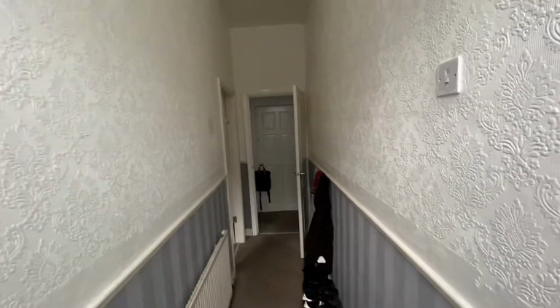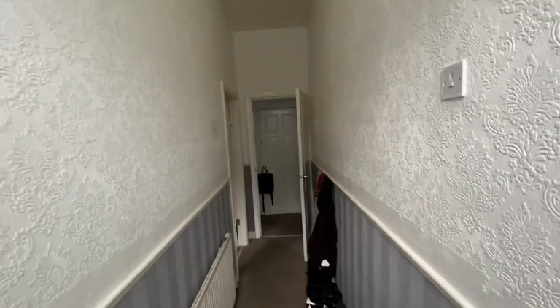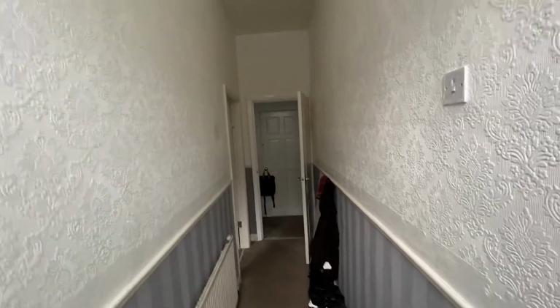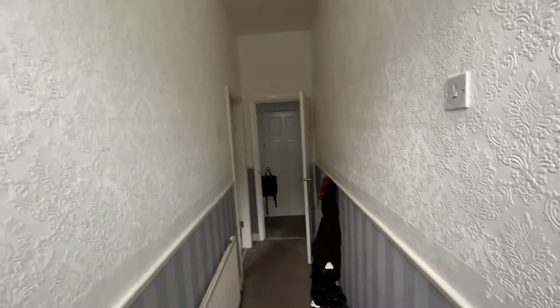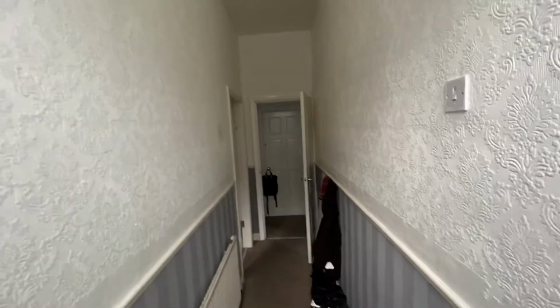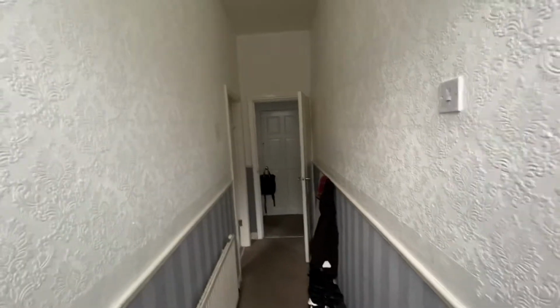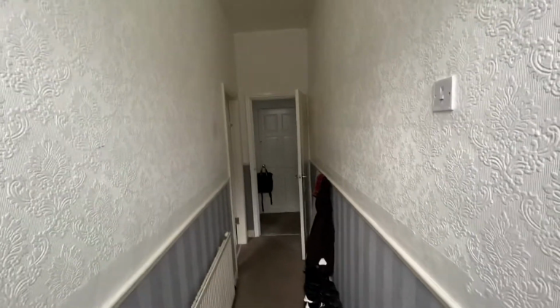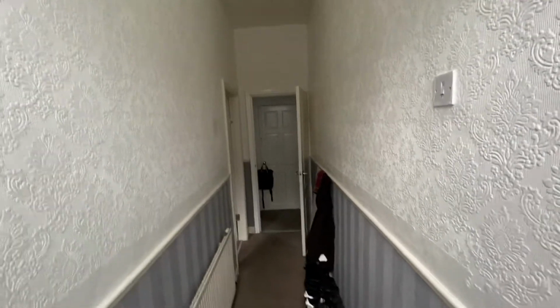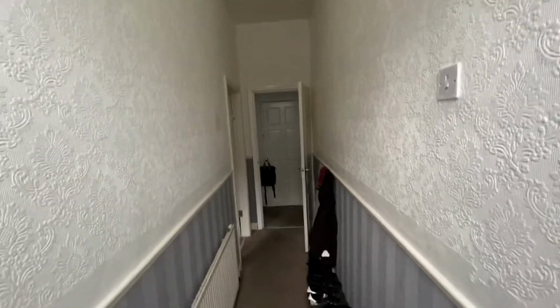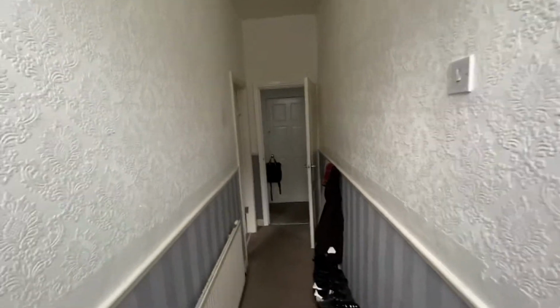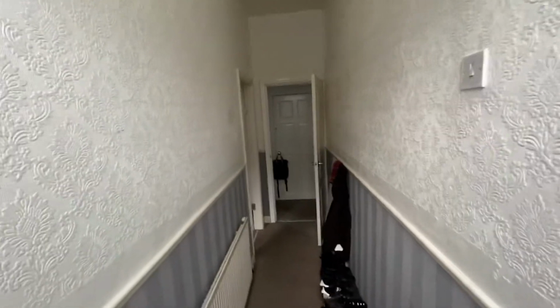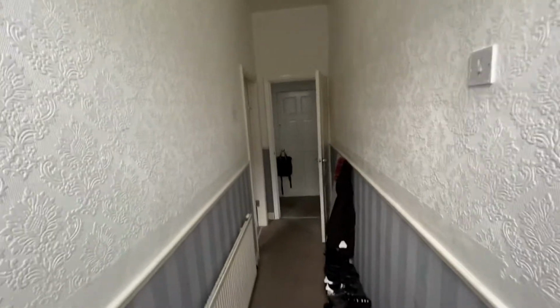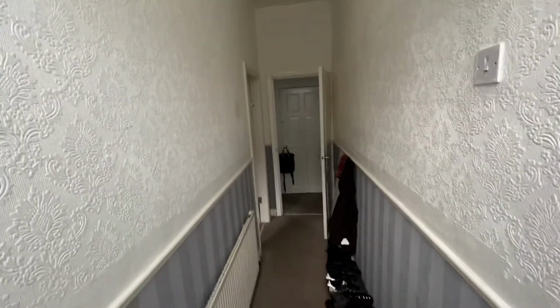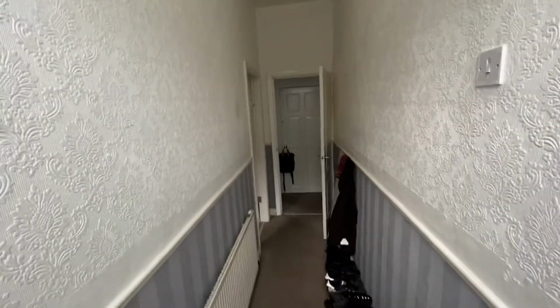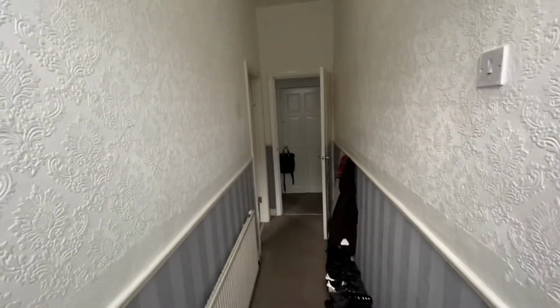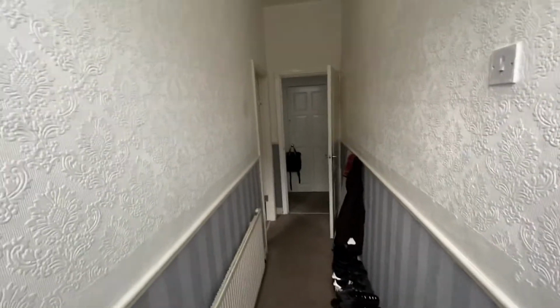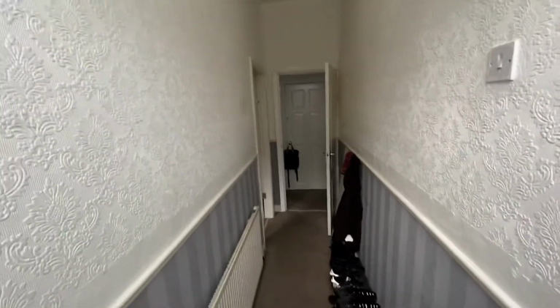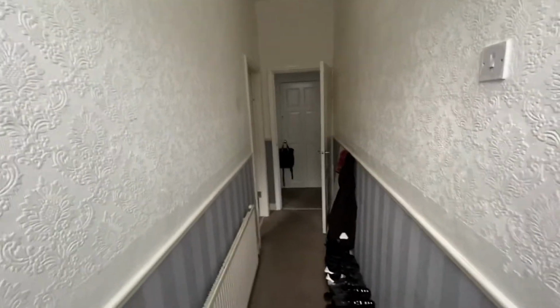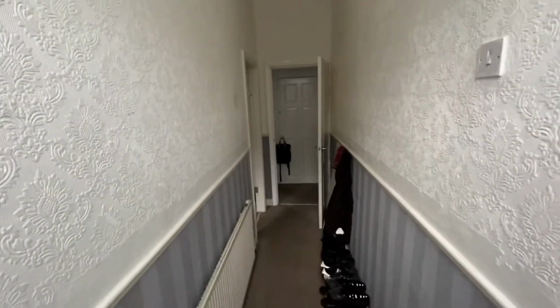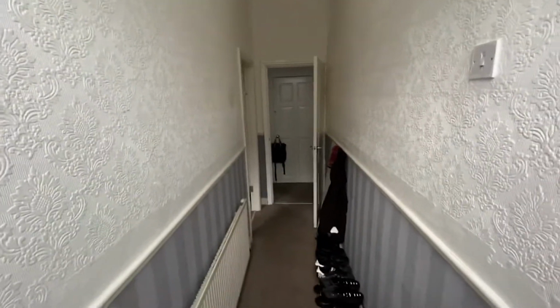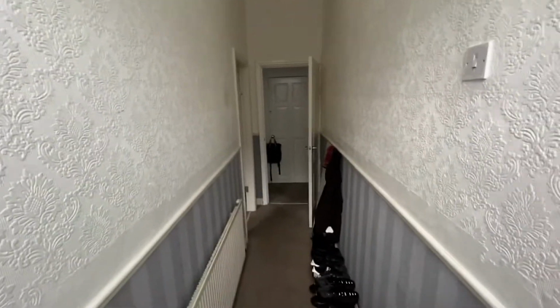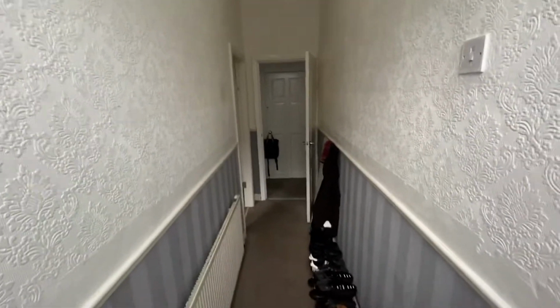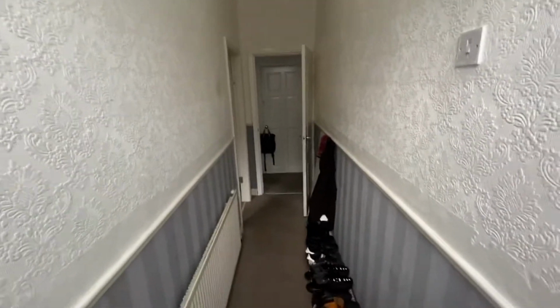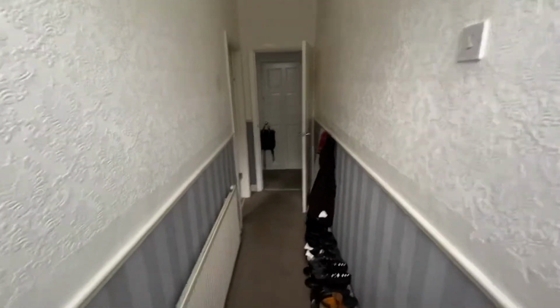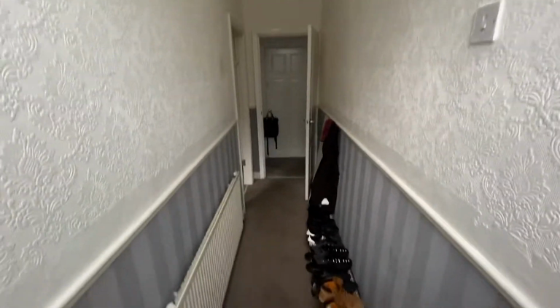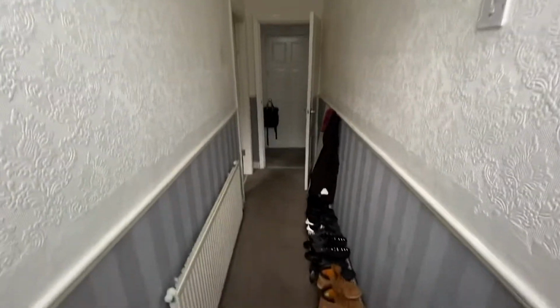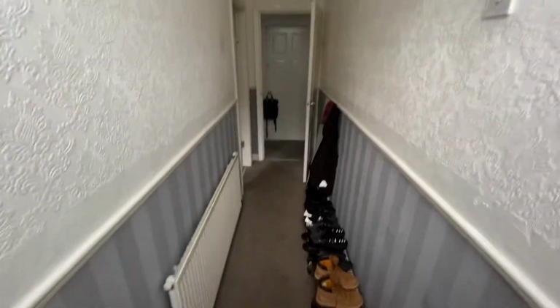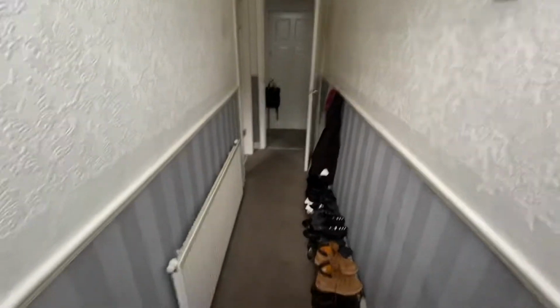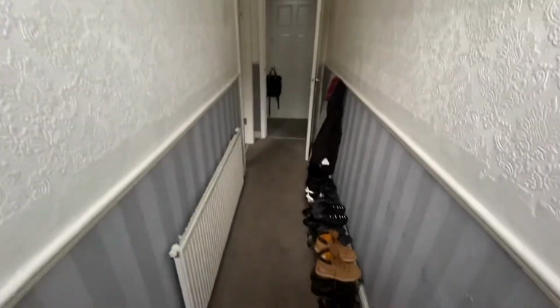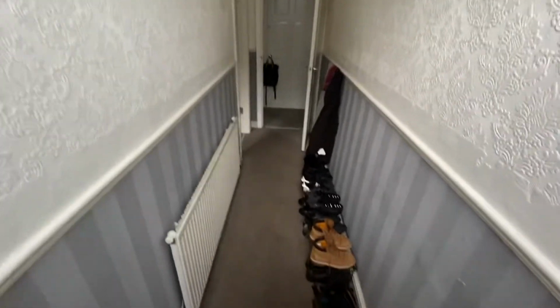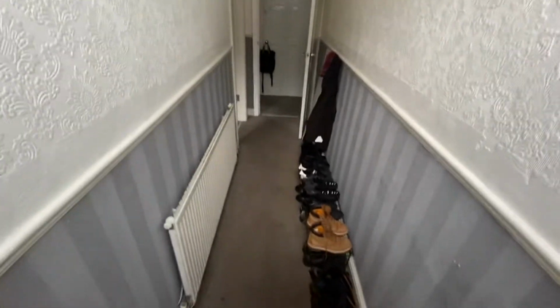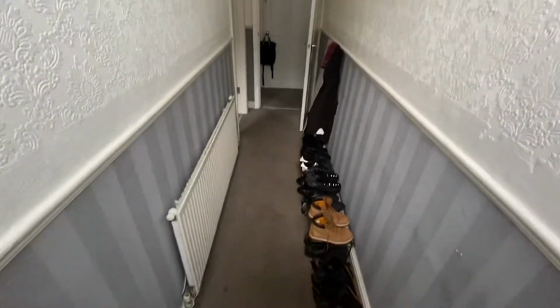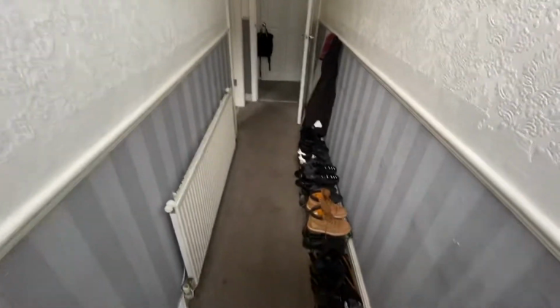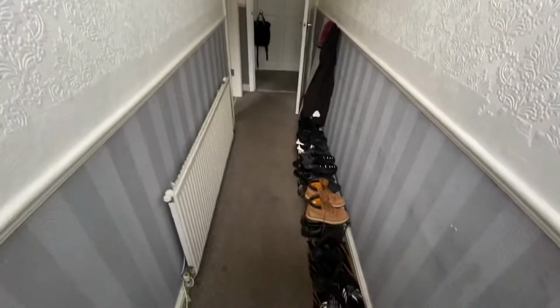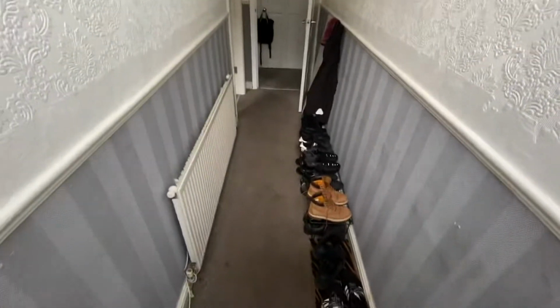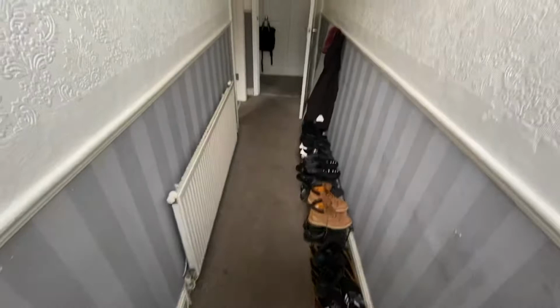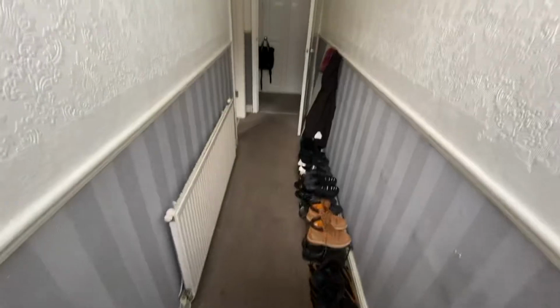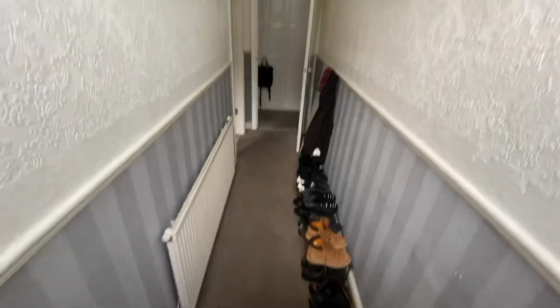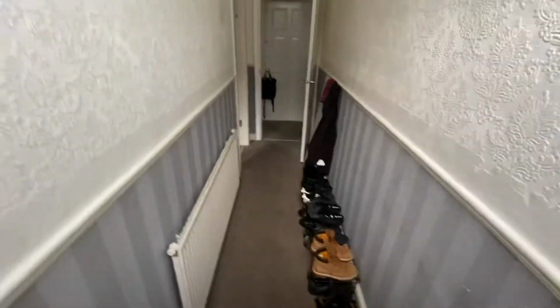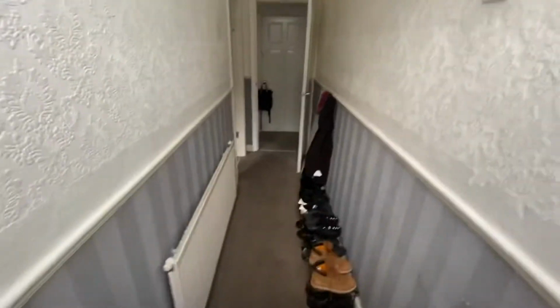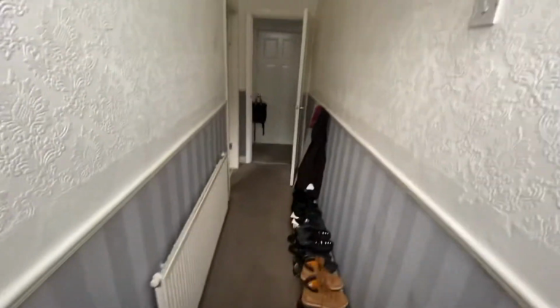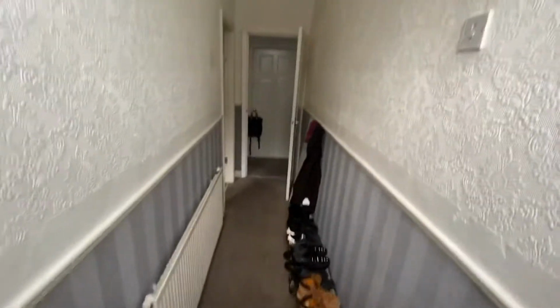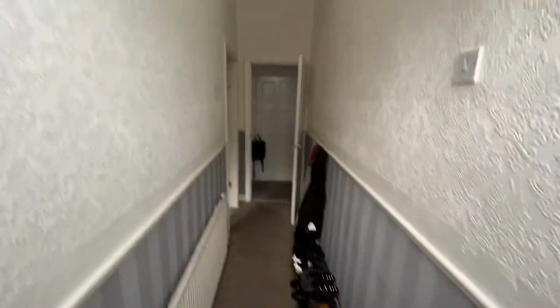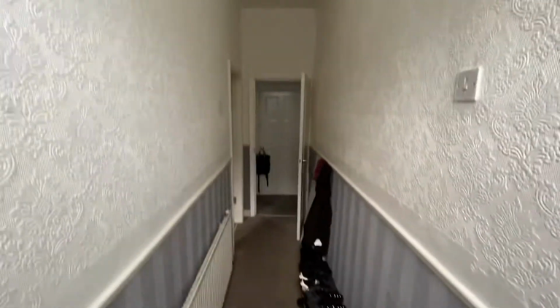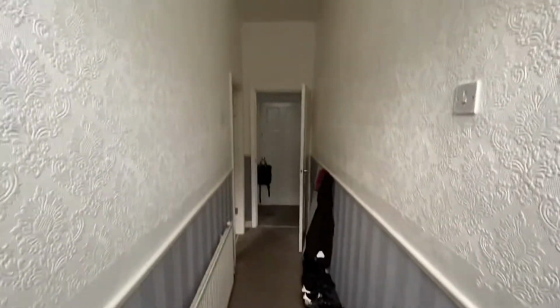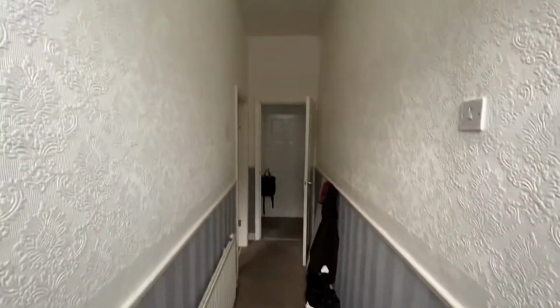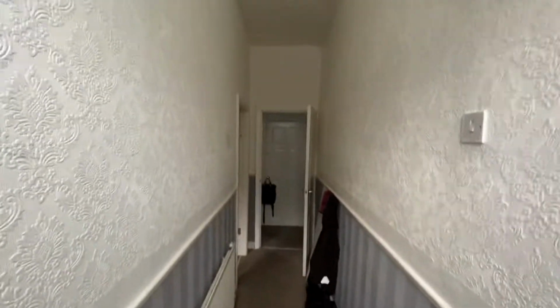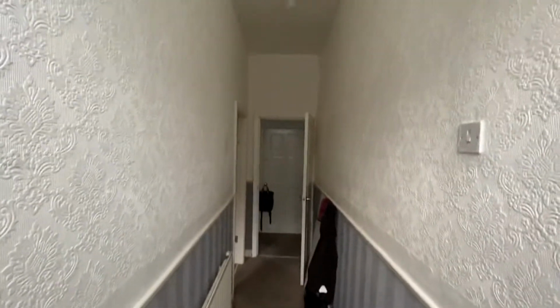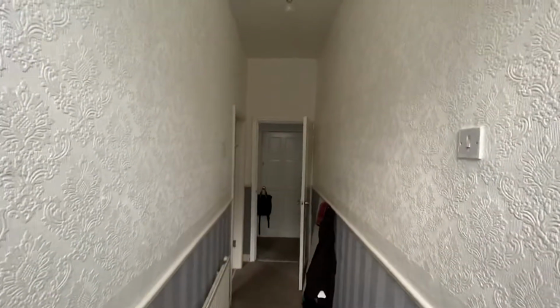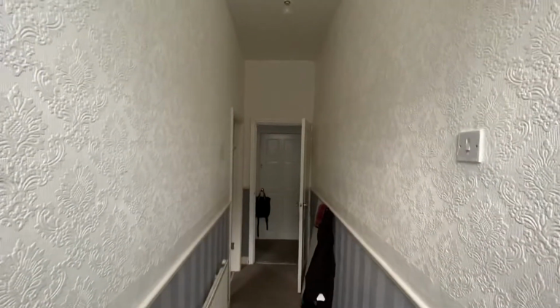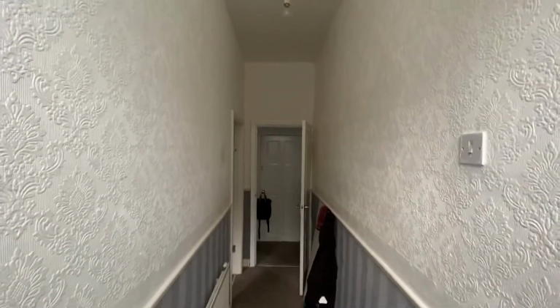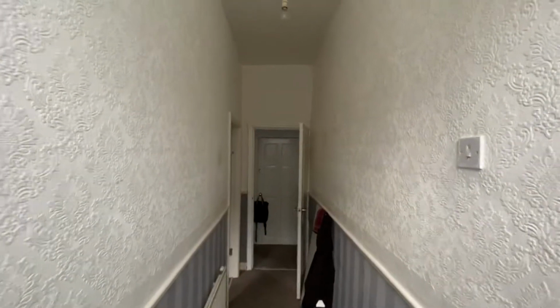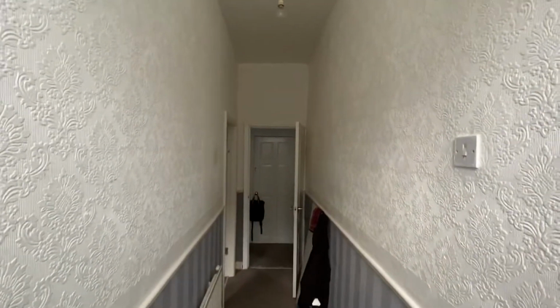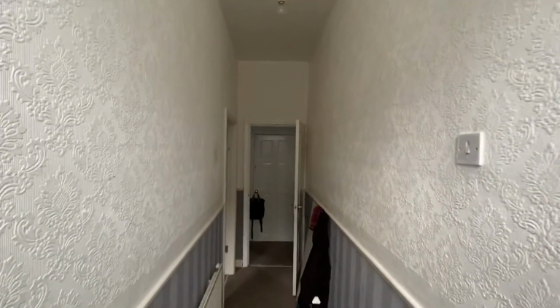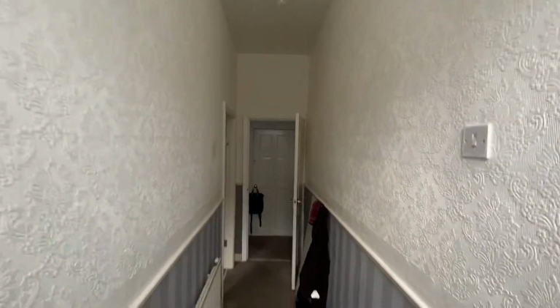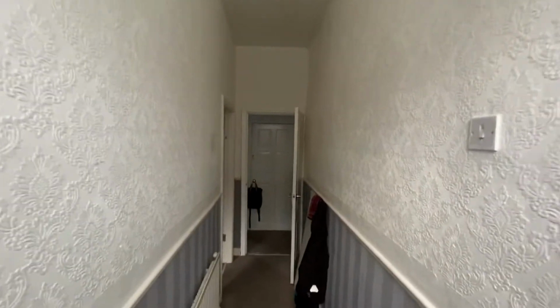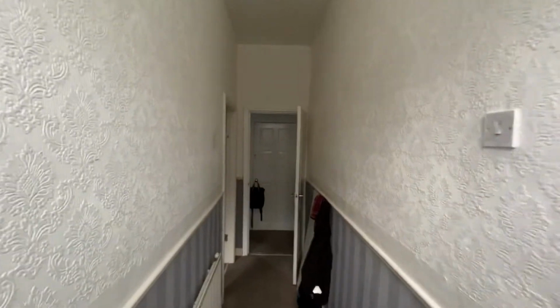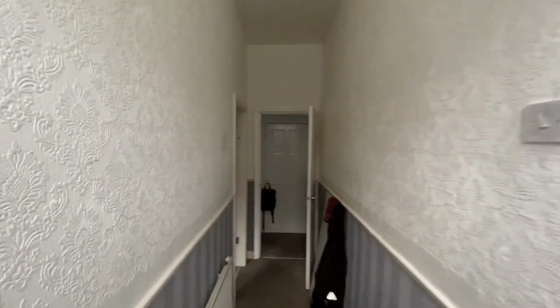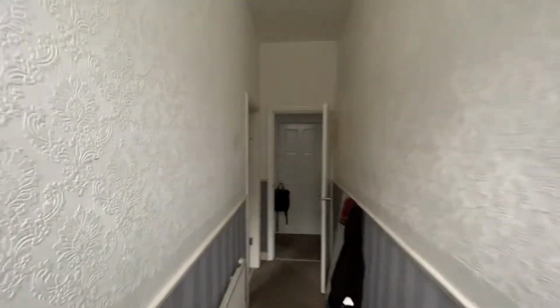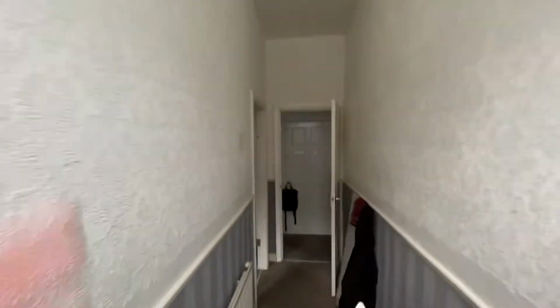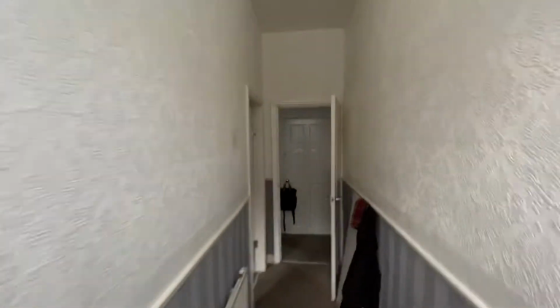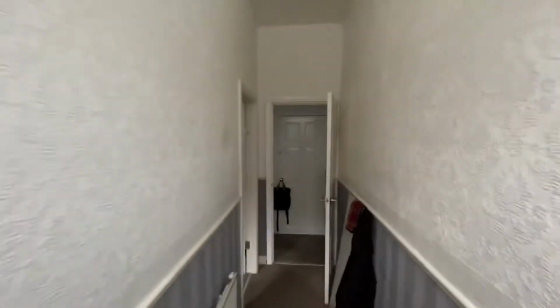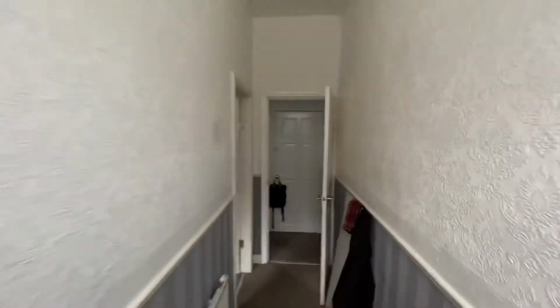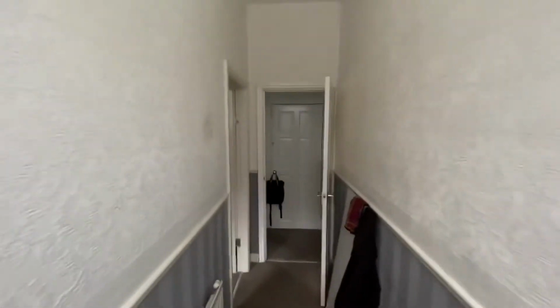Hi, this is Rob from The Property Man here at number four Potter Street in Bury. It's a three bed mid terraced, currently tenanted.